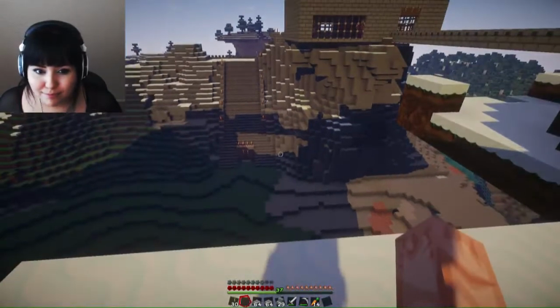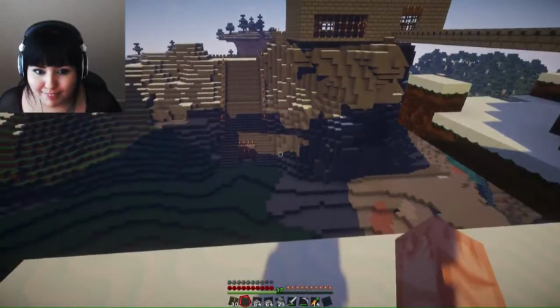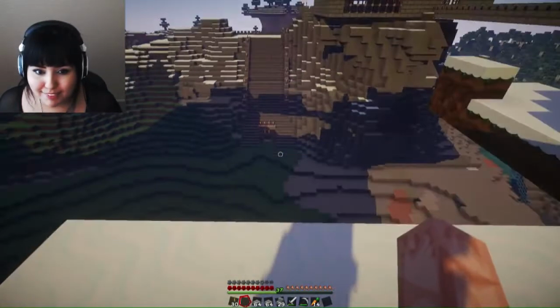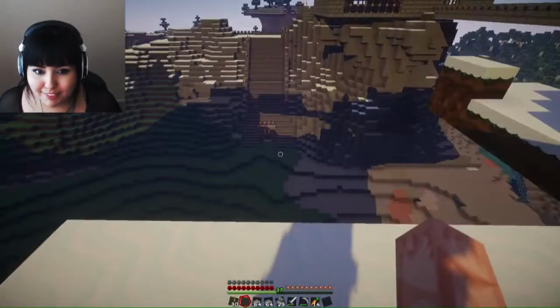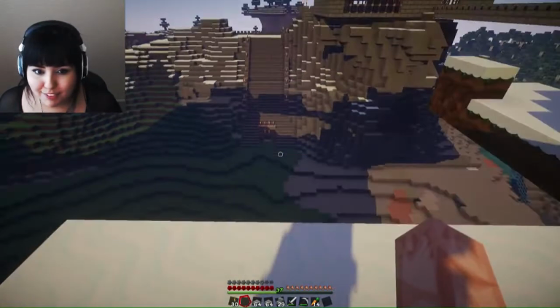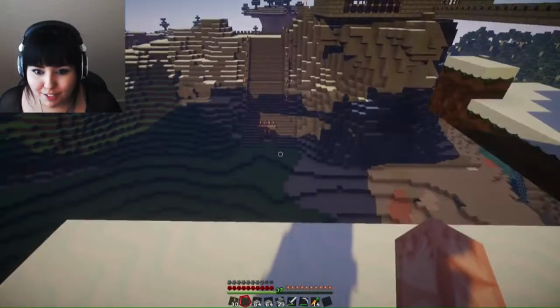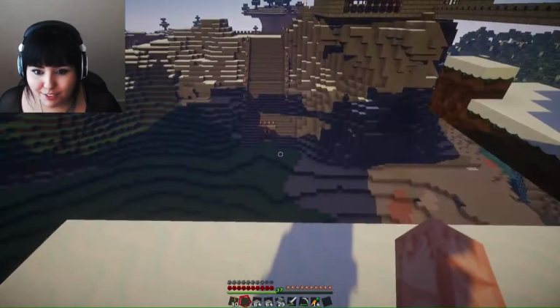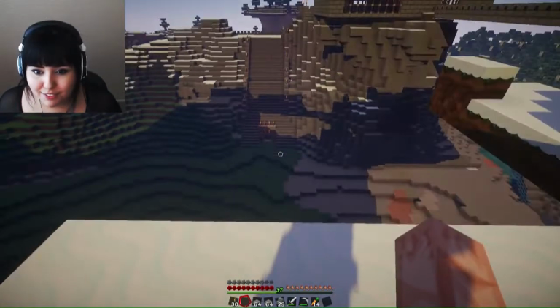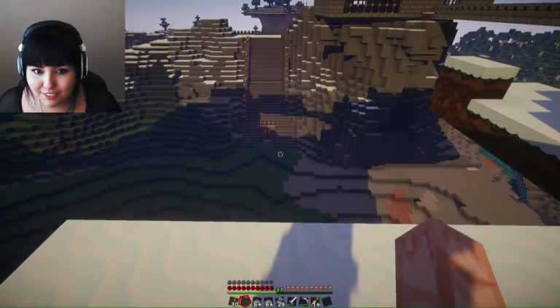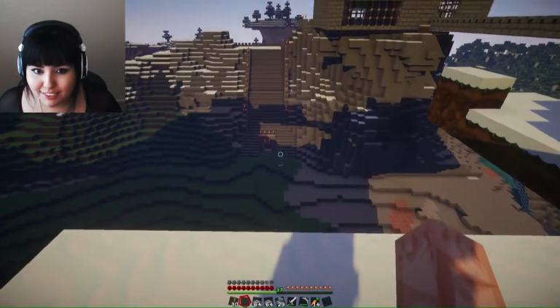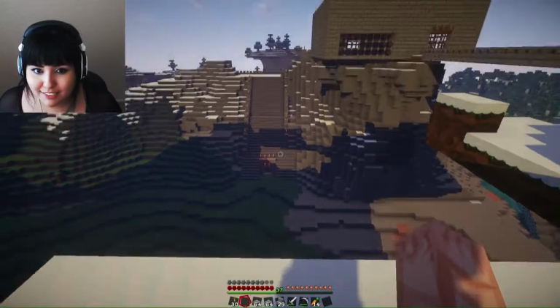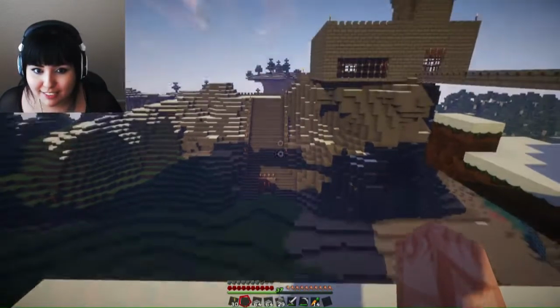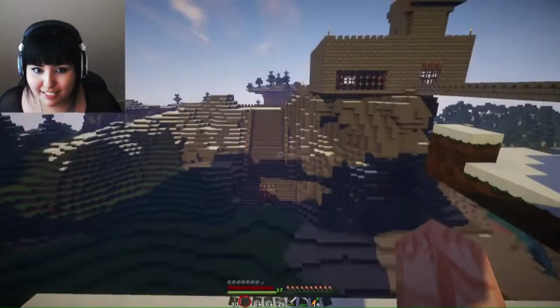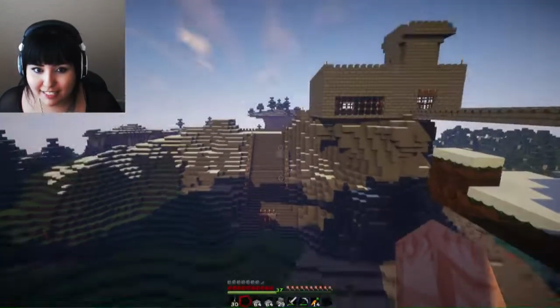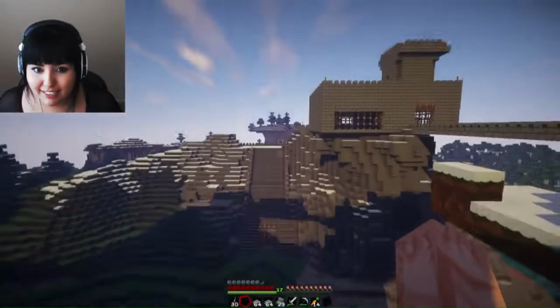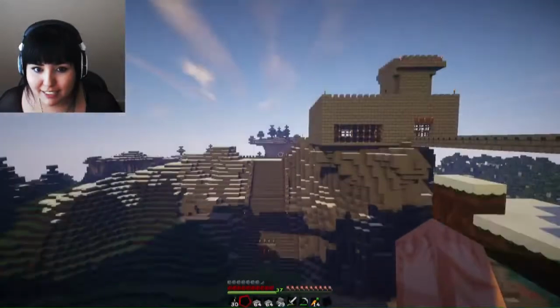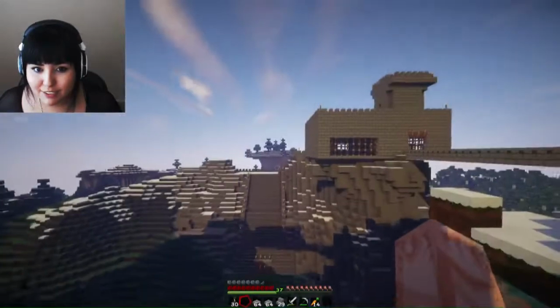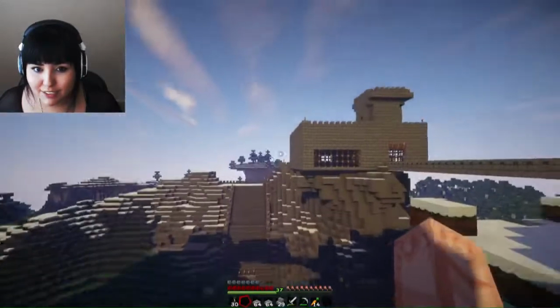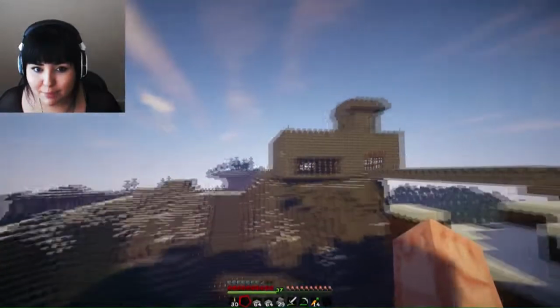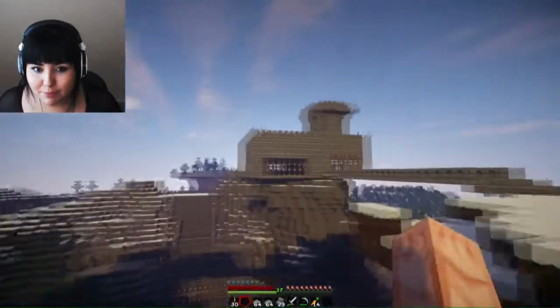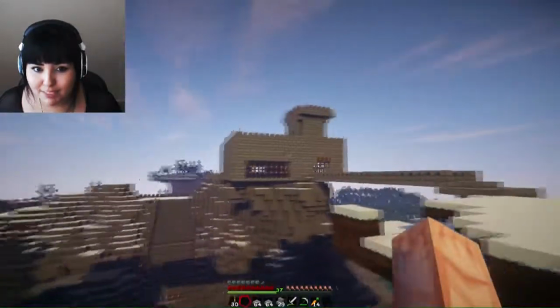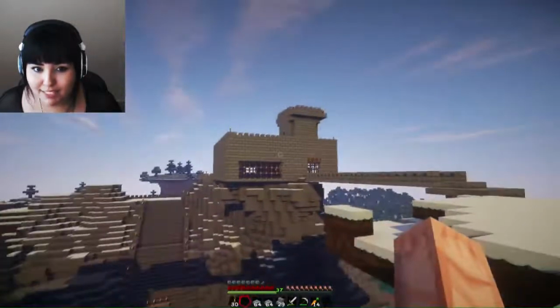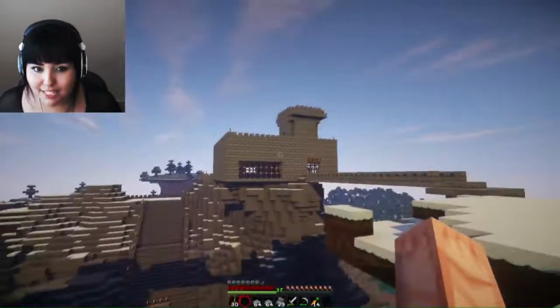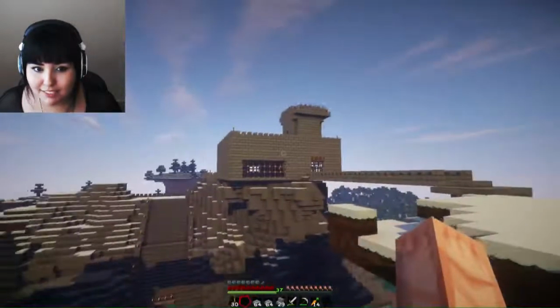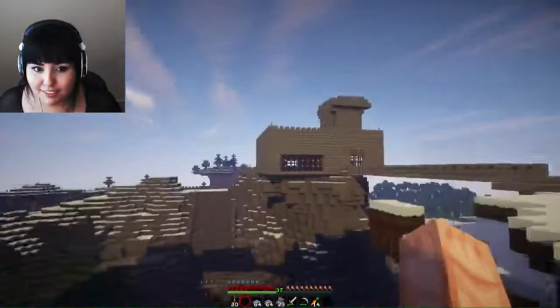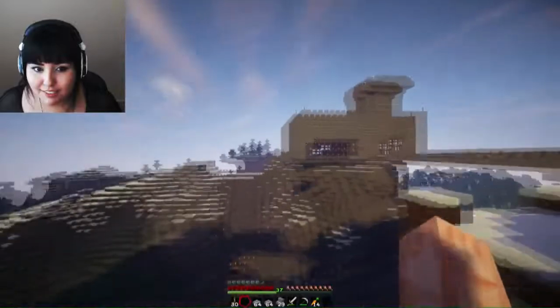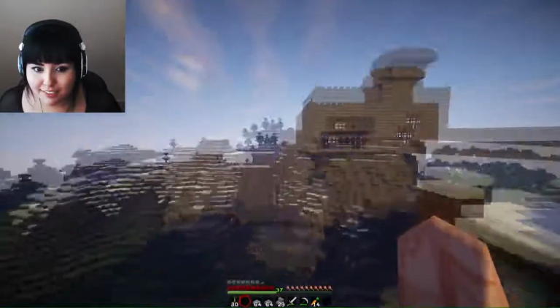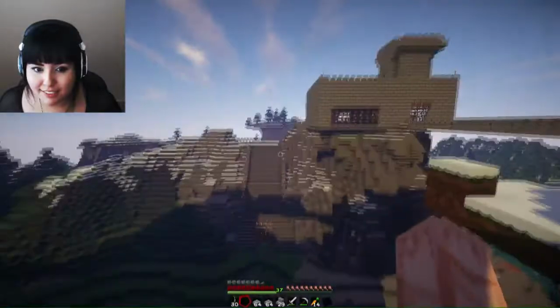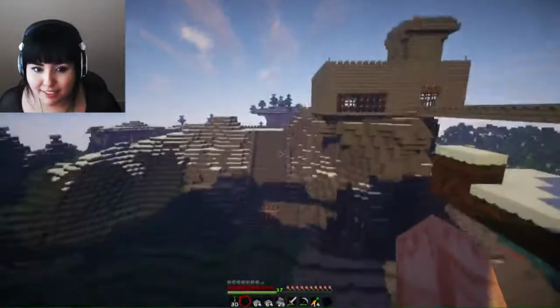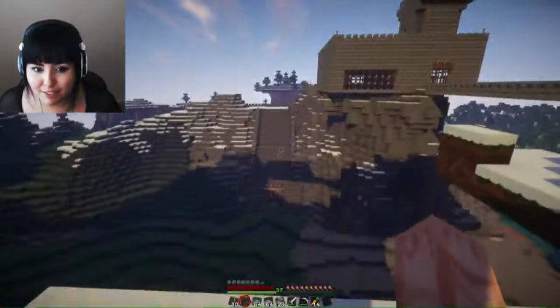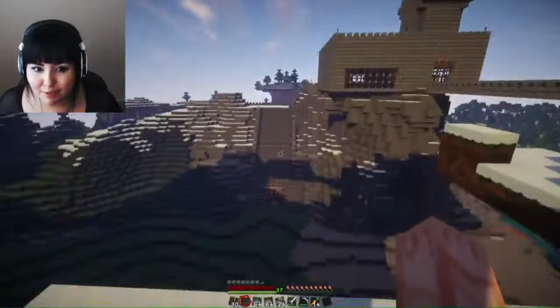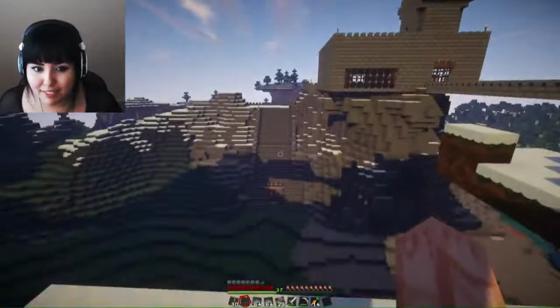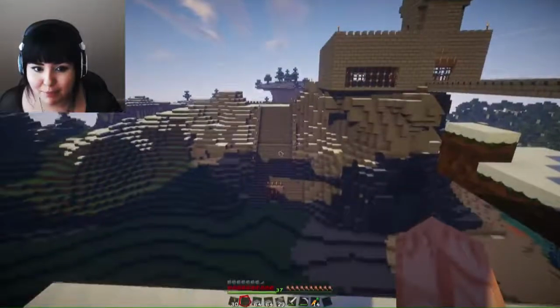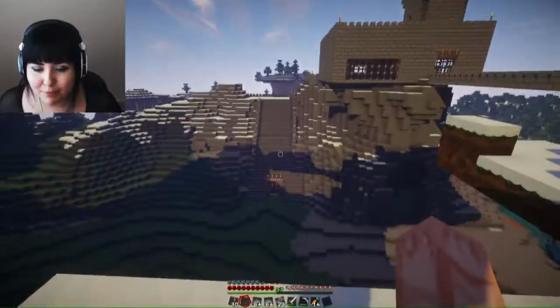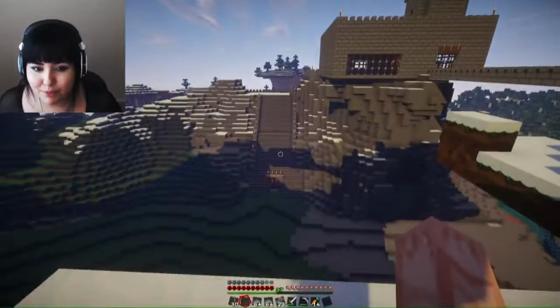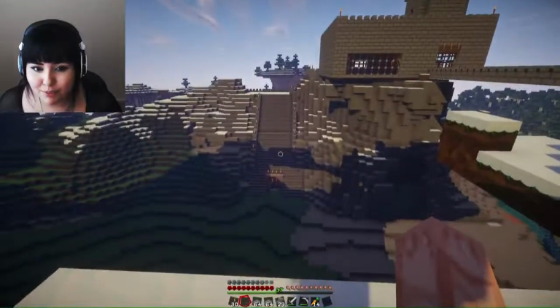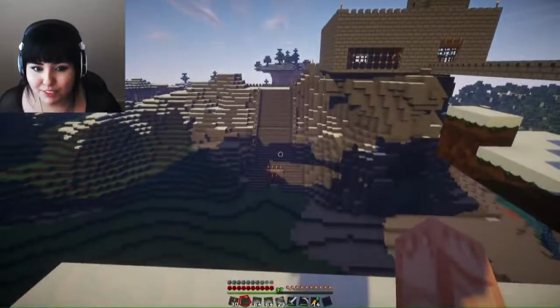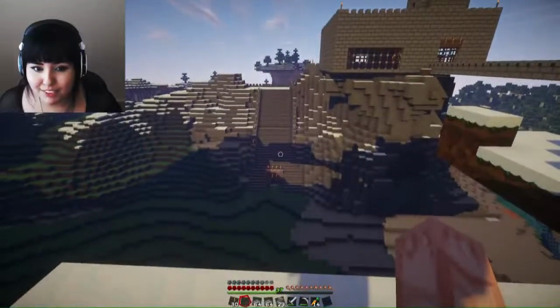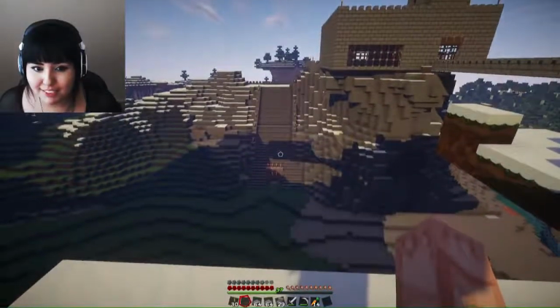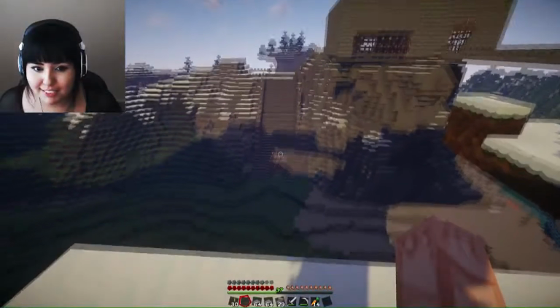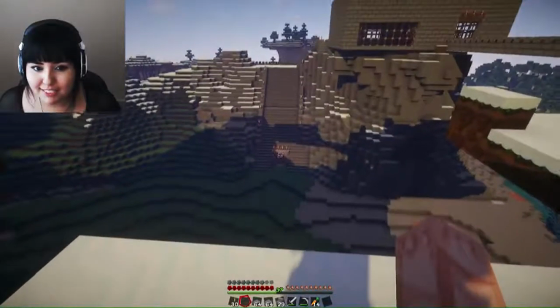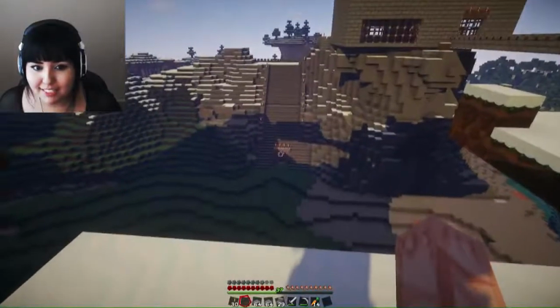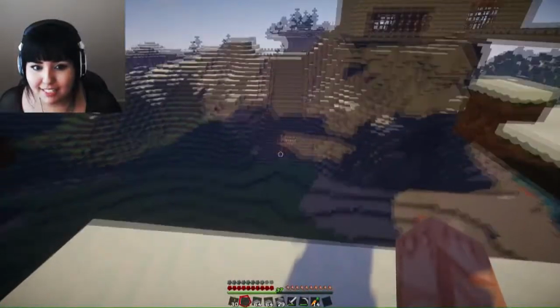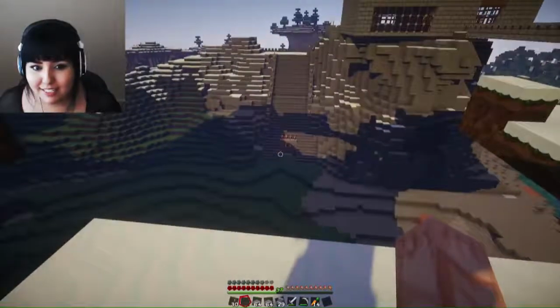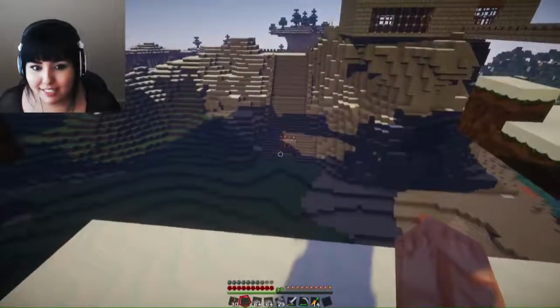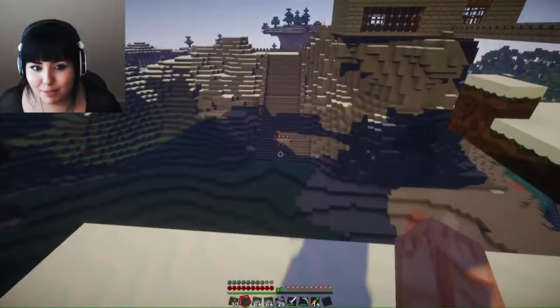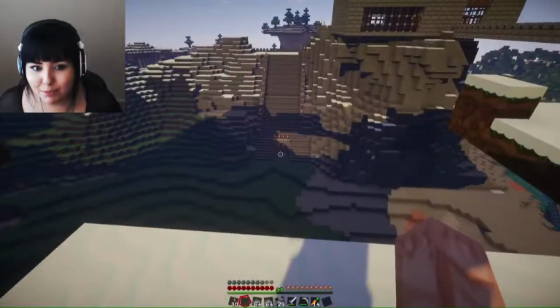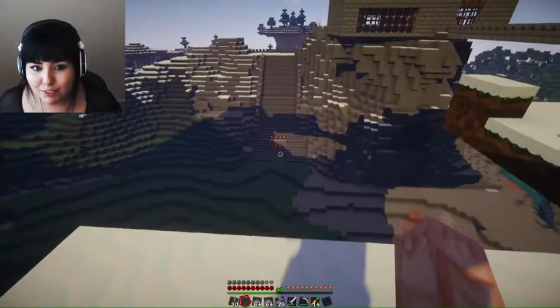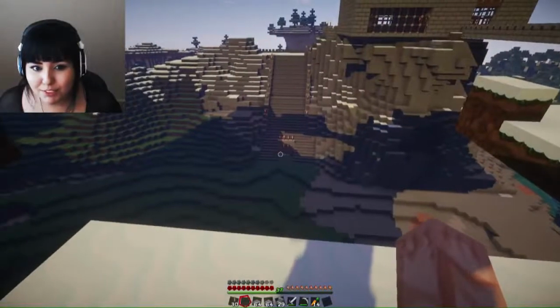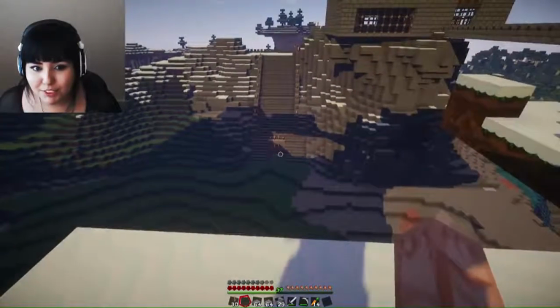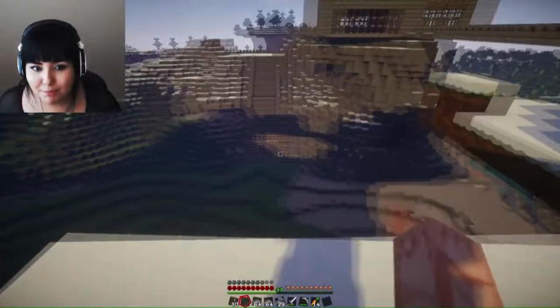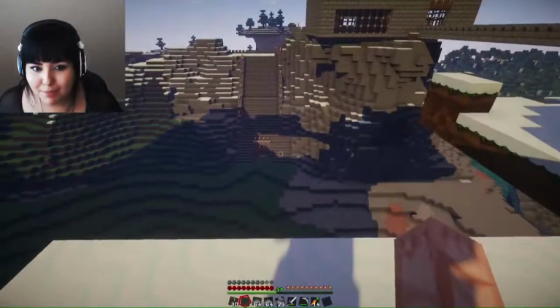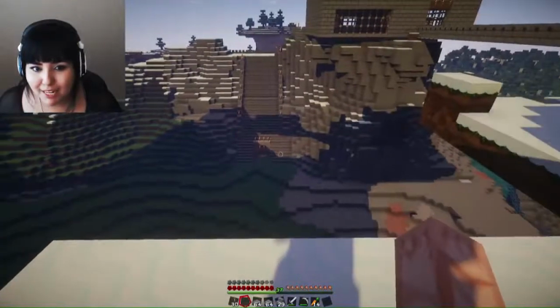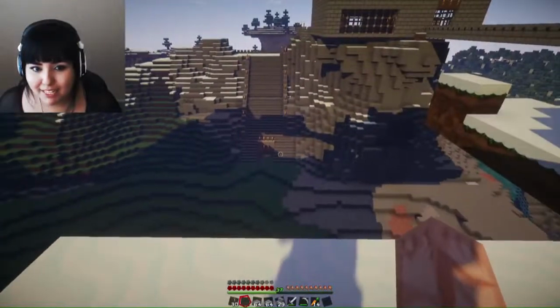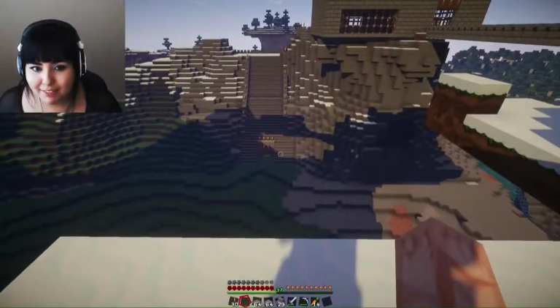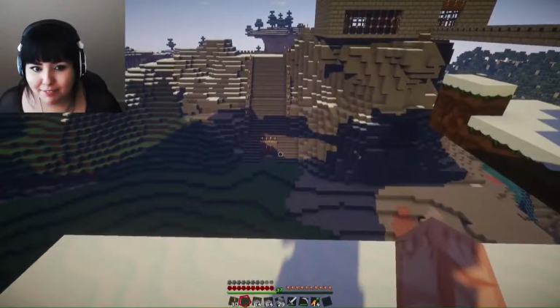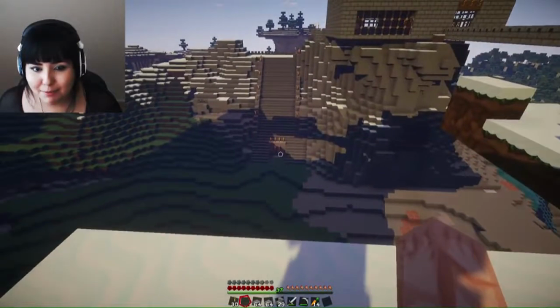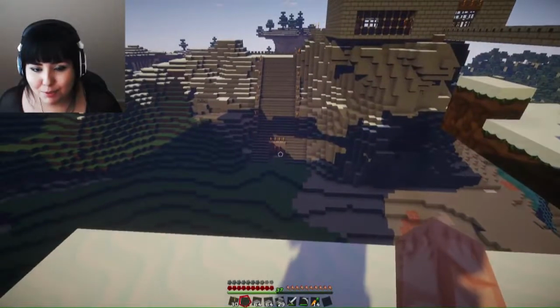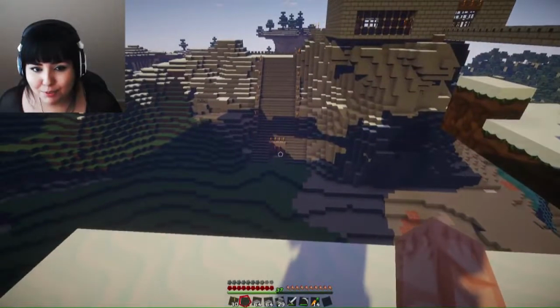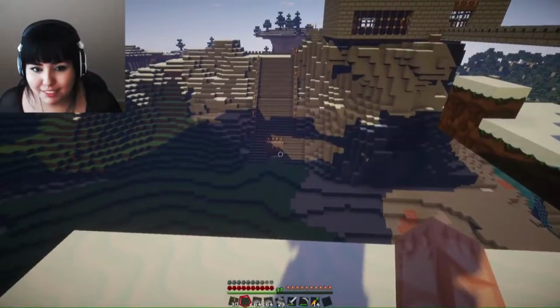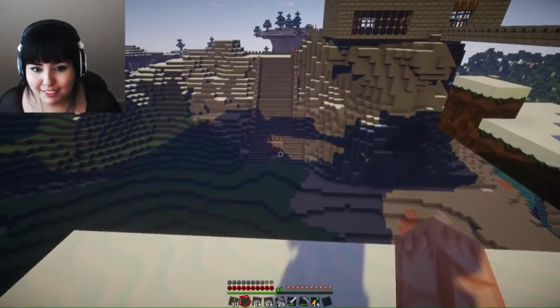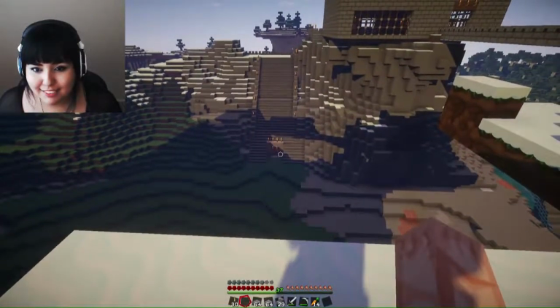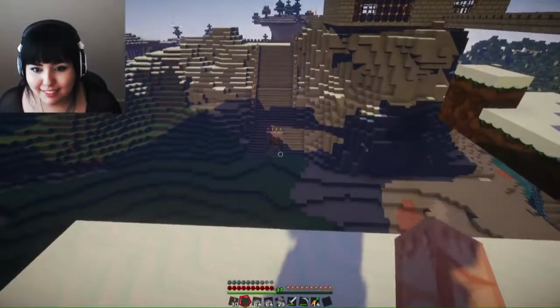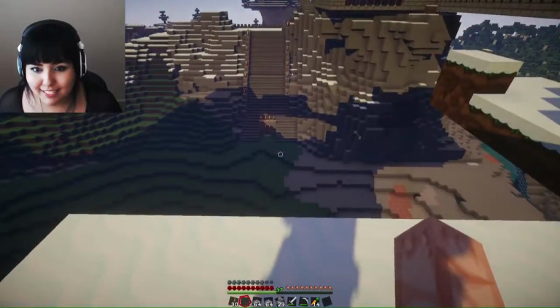There's also this staircase that goes up to the castle and it leads all the way up with torches lit. Down below is our mine, right between the staircase.